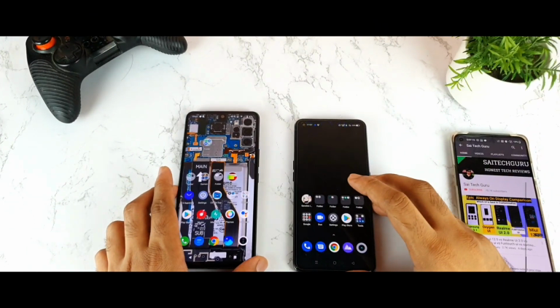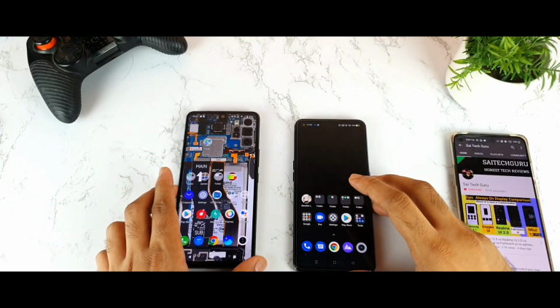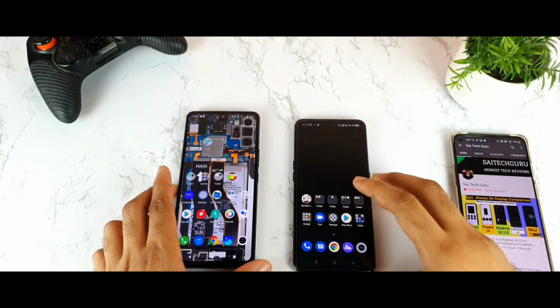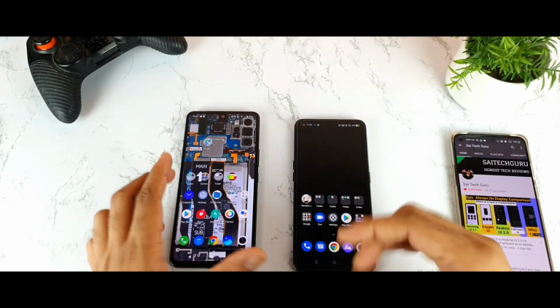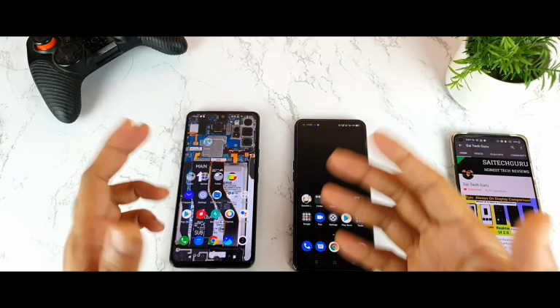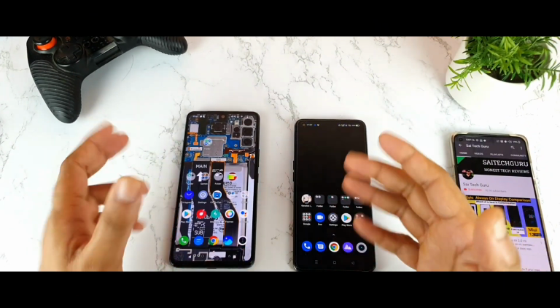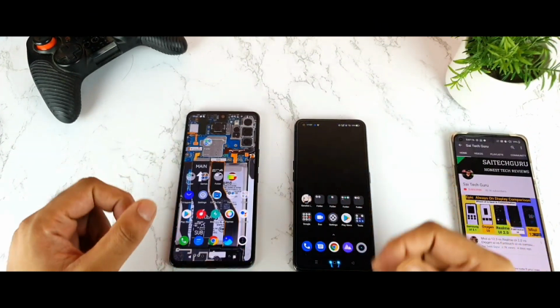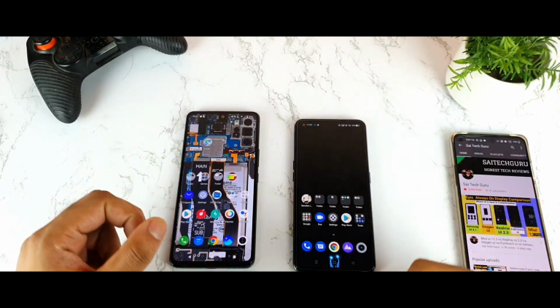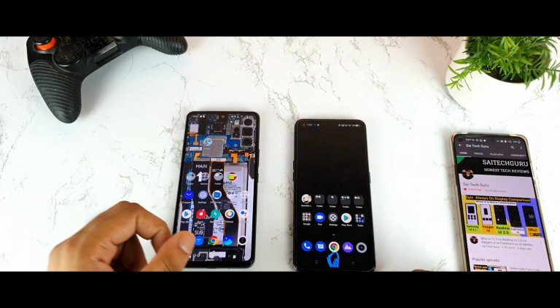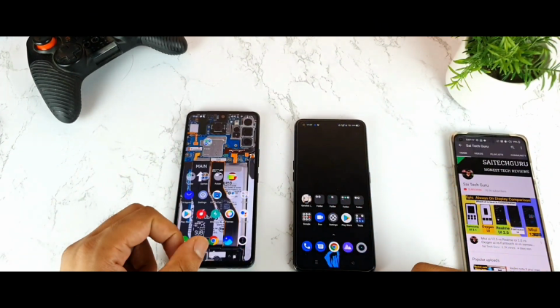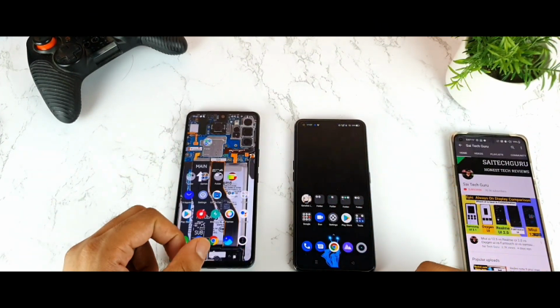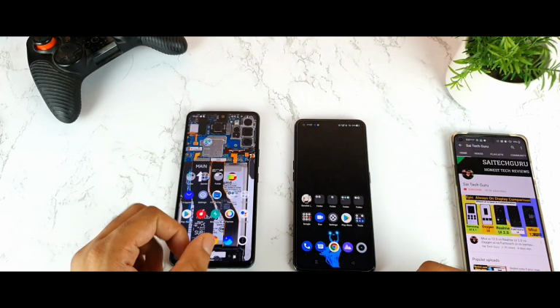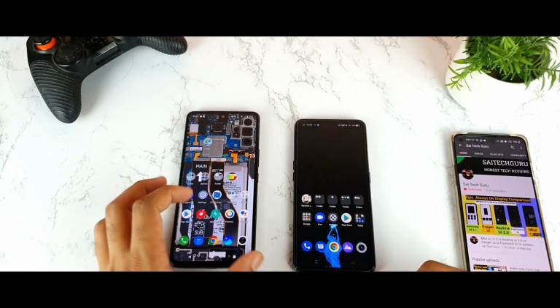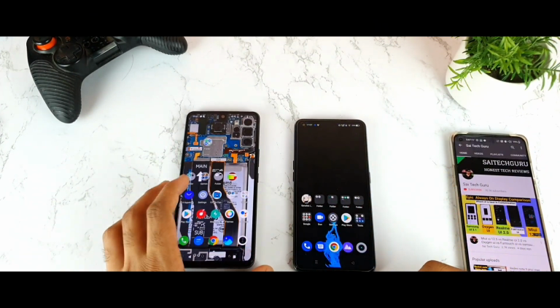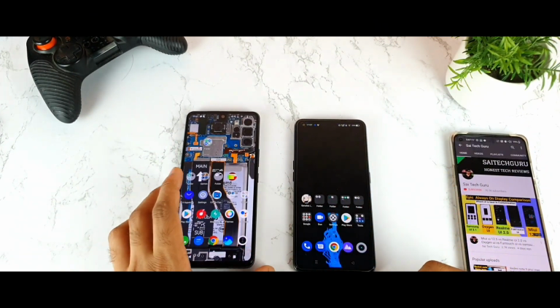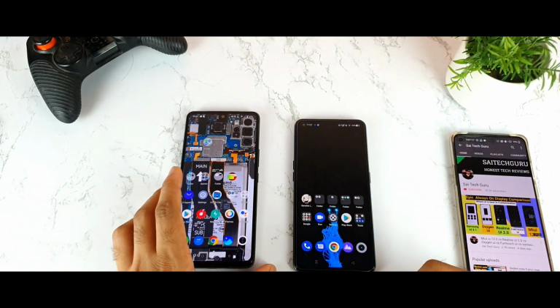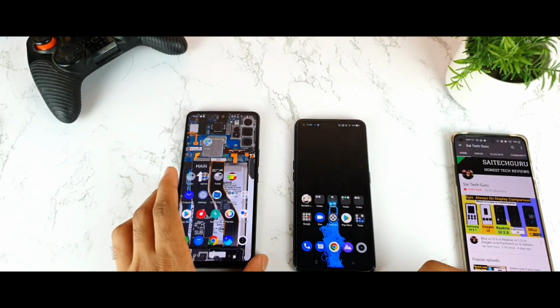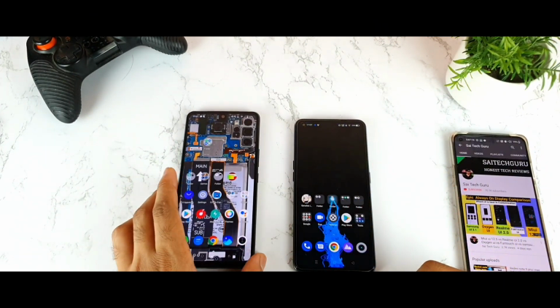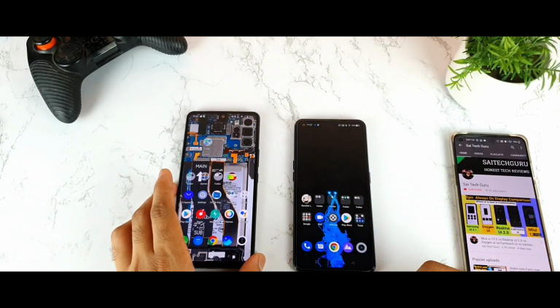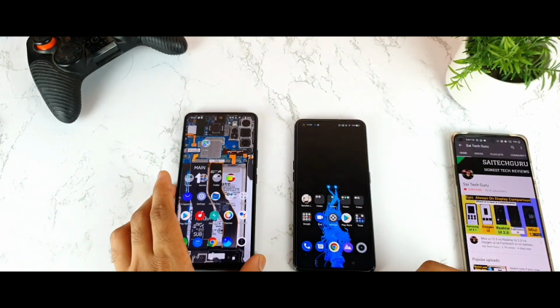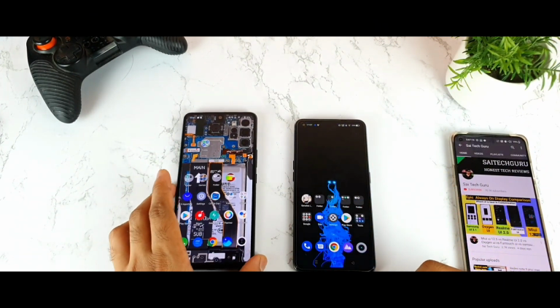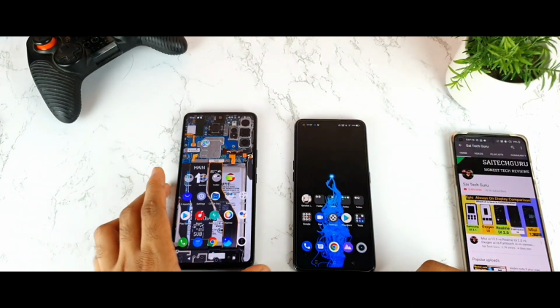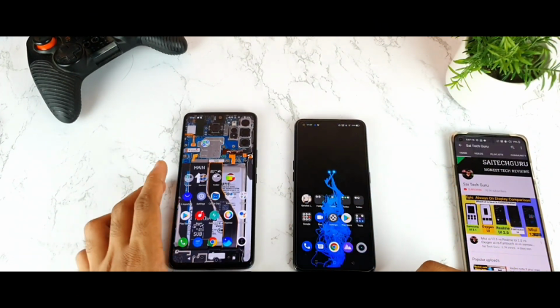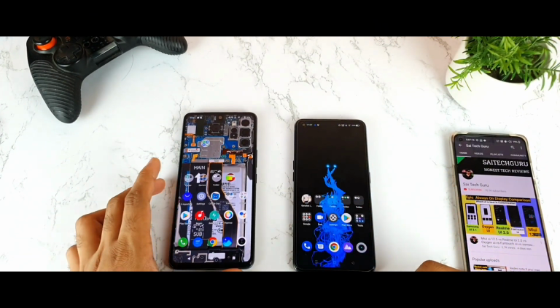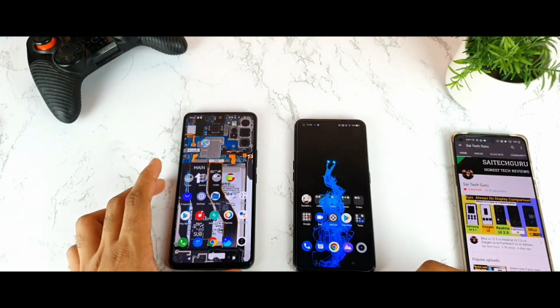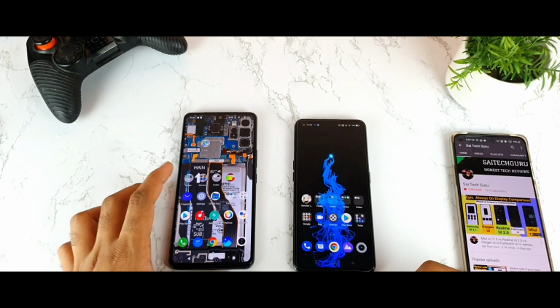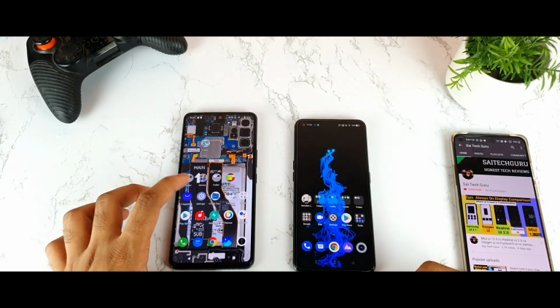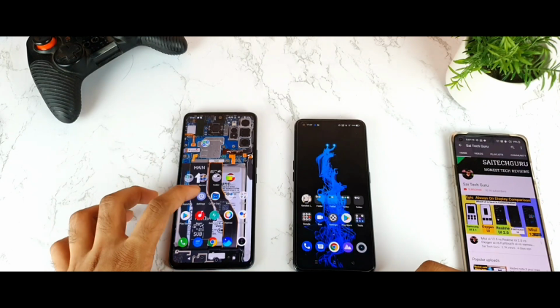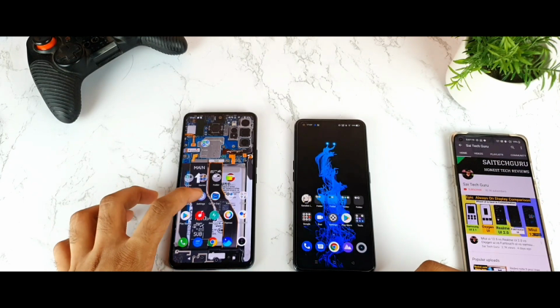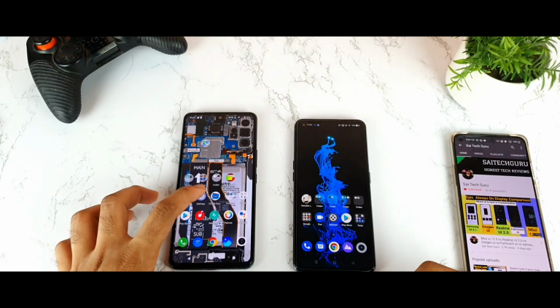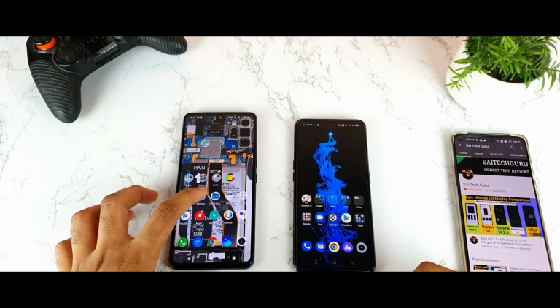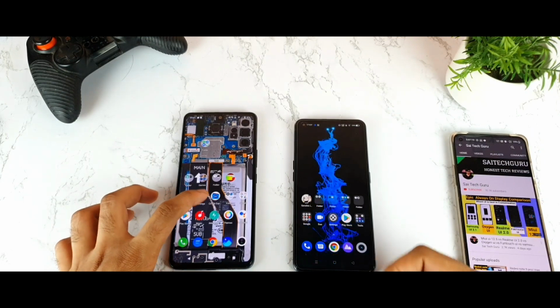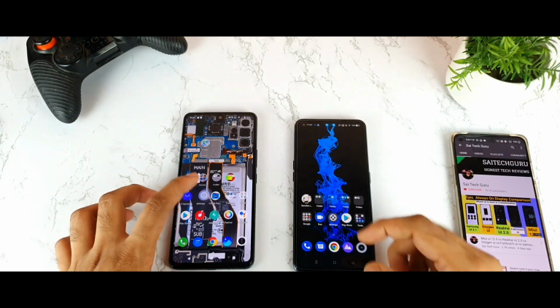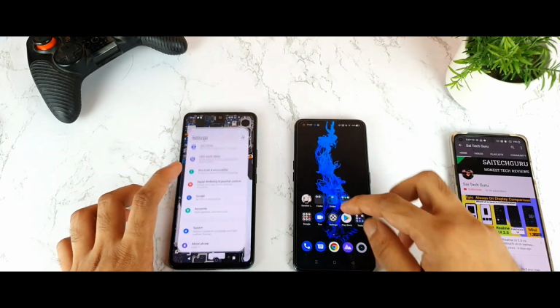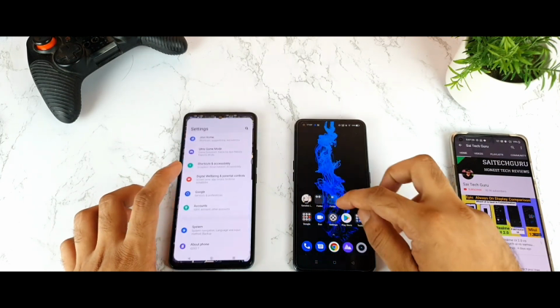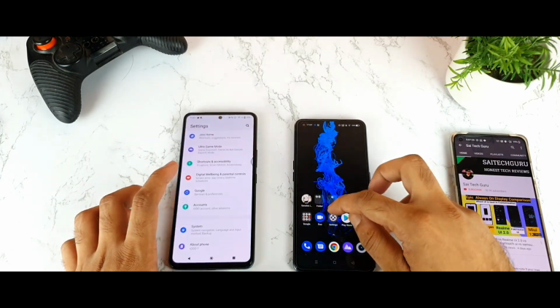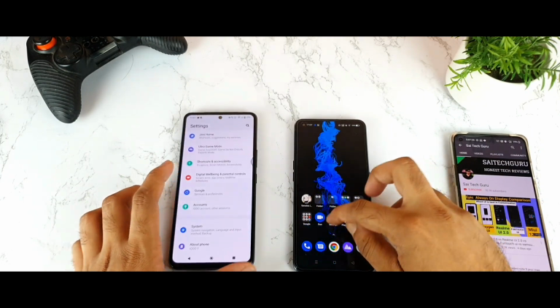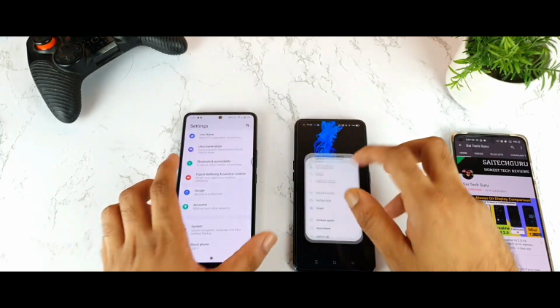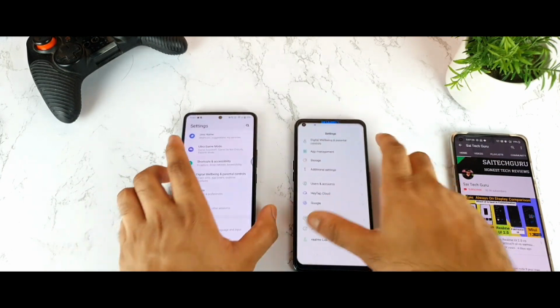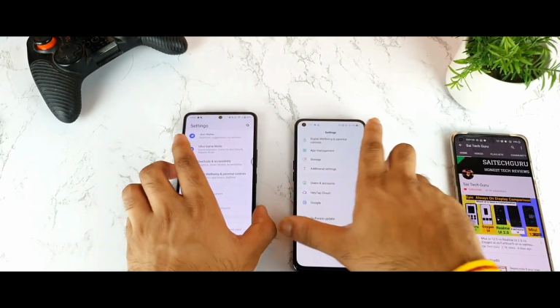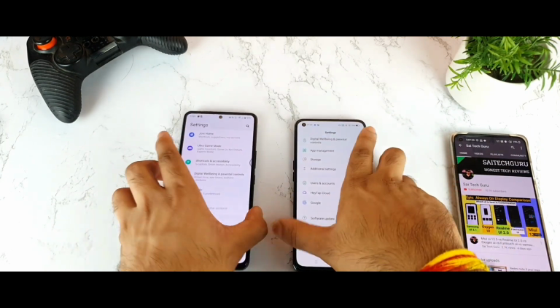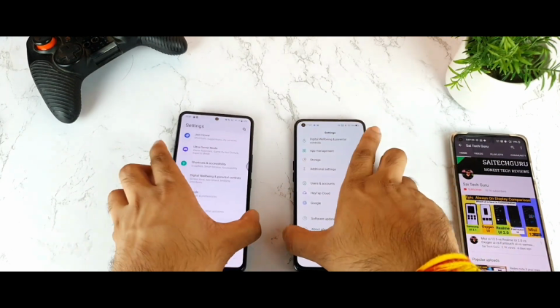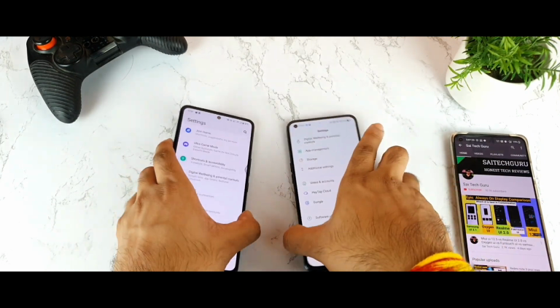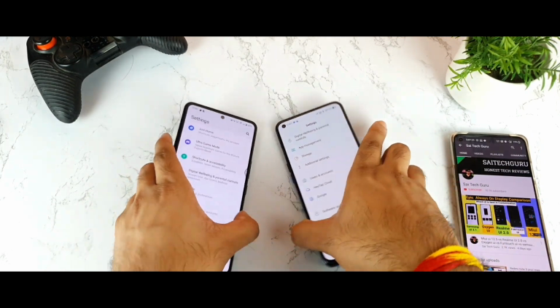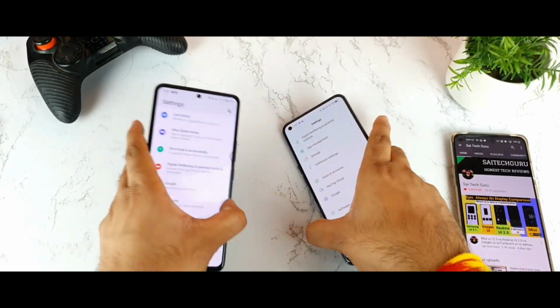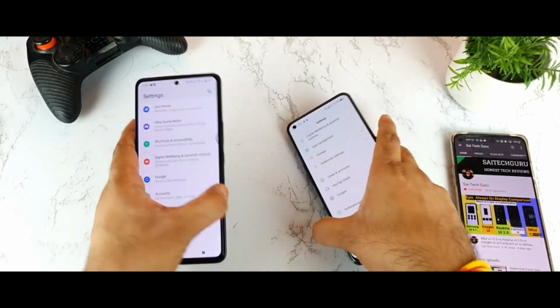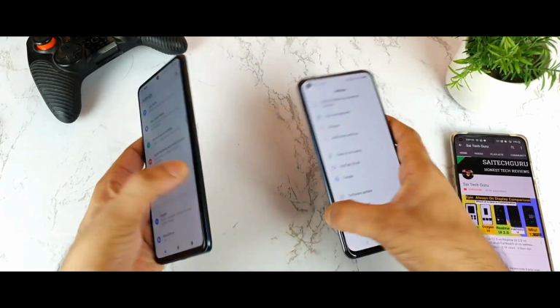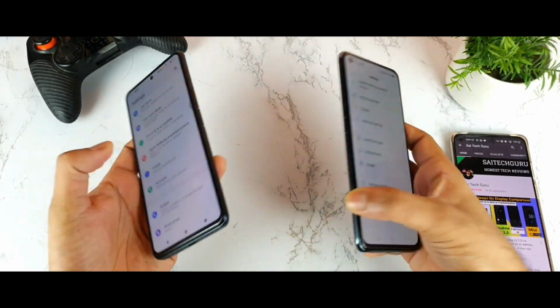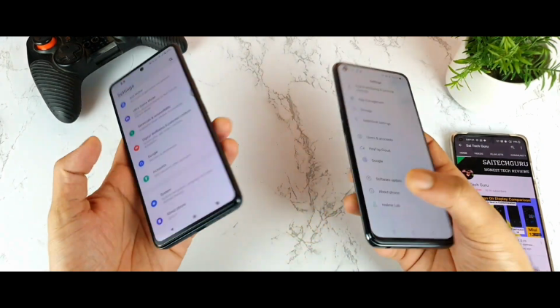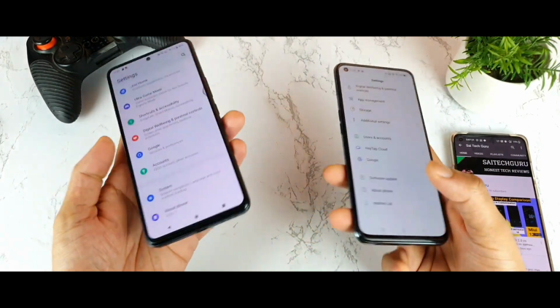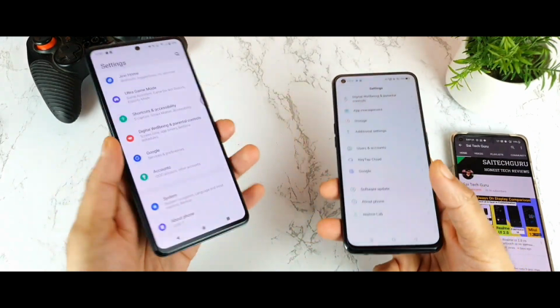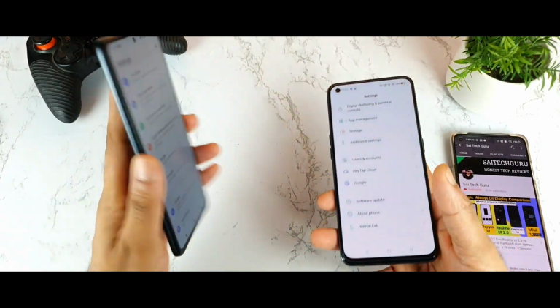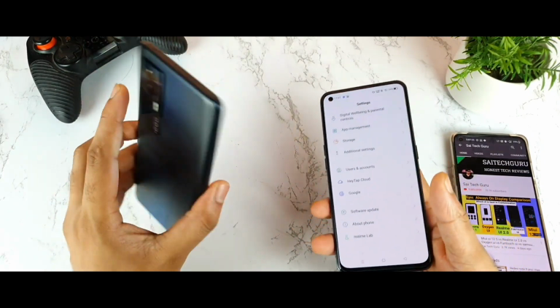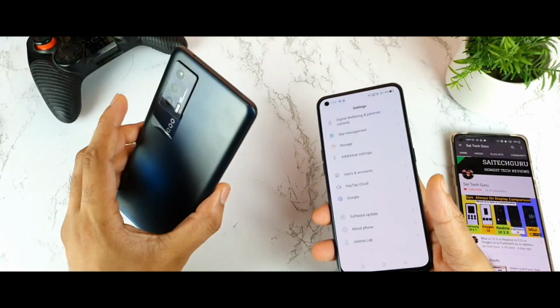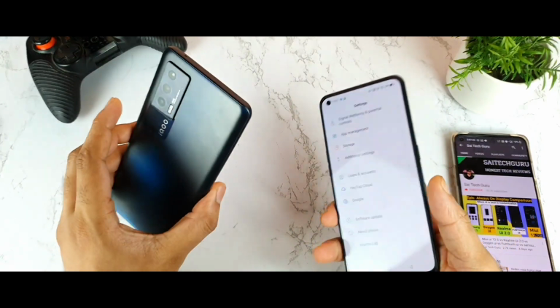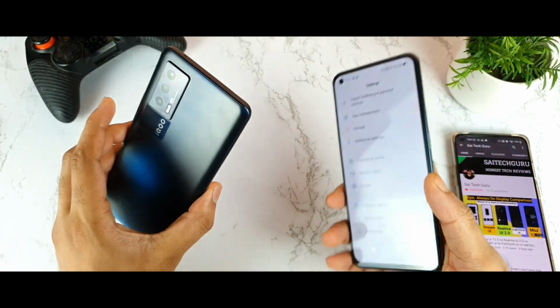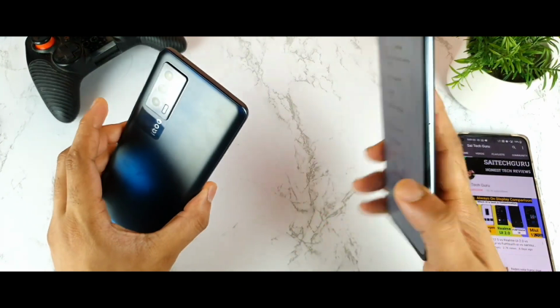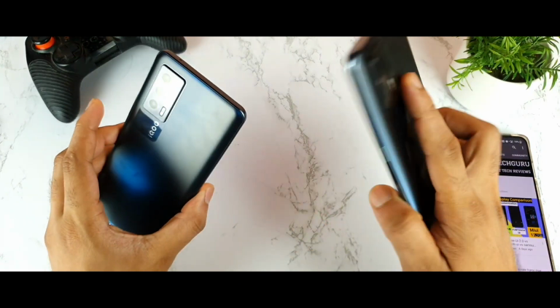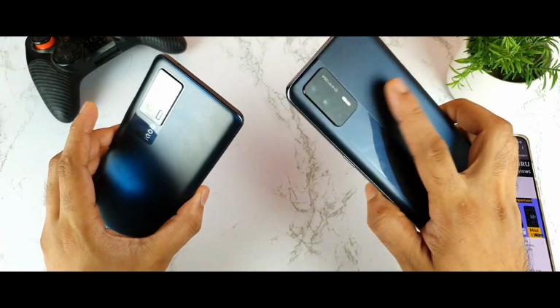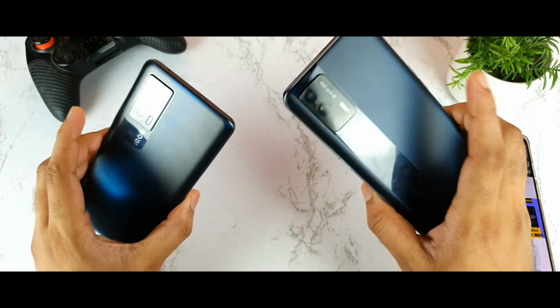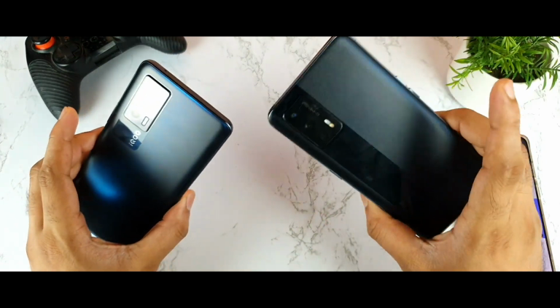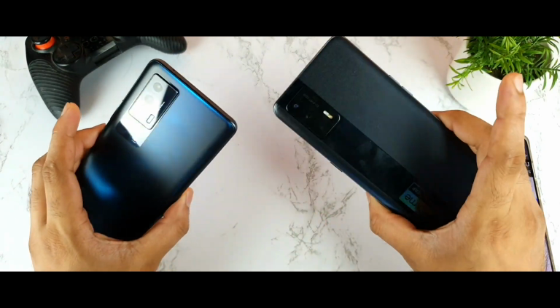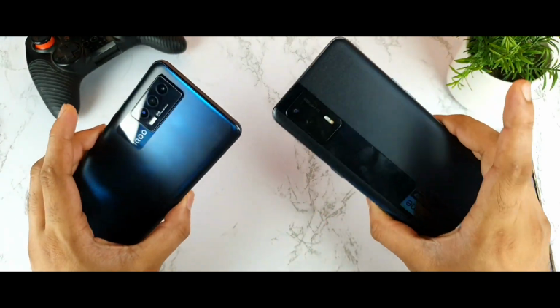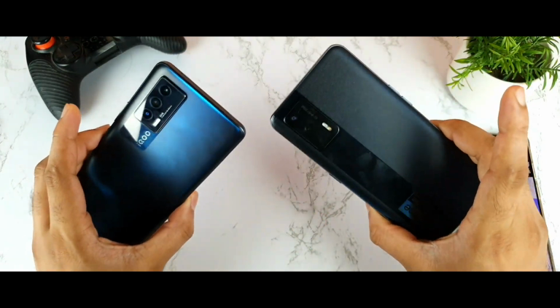Welcome back to my channel Saito Karim. Today I'll try to do the proximity sensor comparison between both phones, which is the iQOO 7 and the Realme X1 Max.